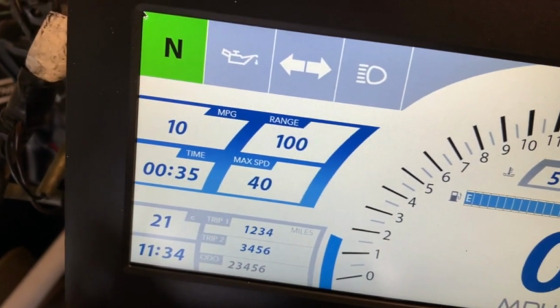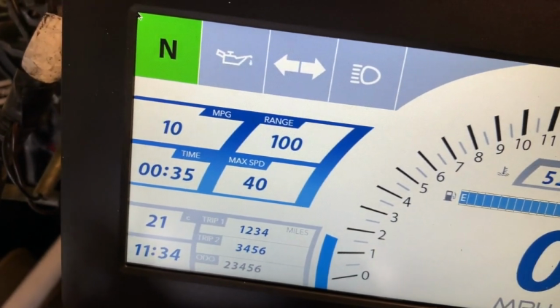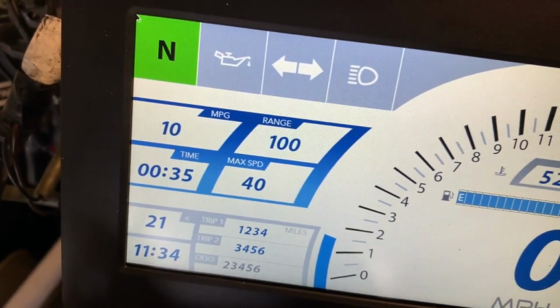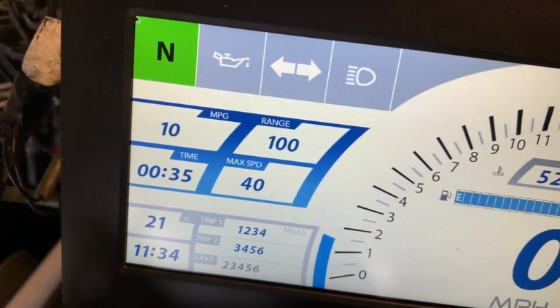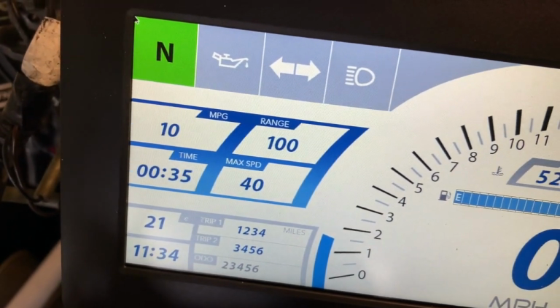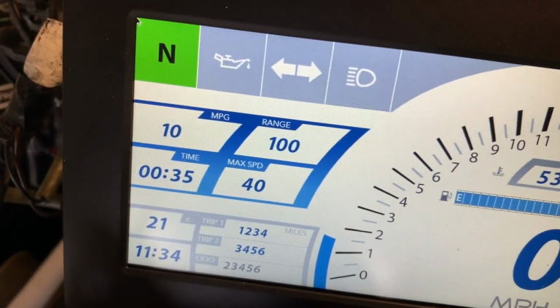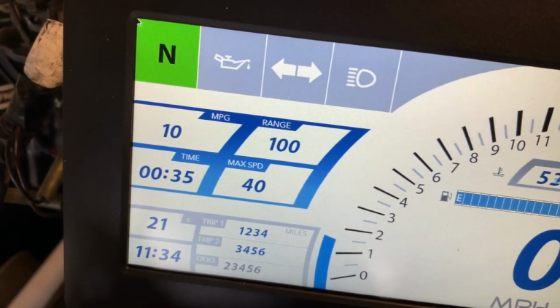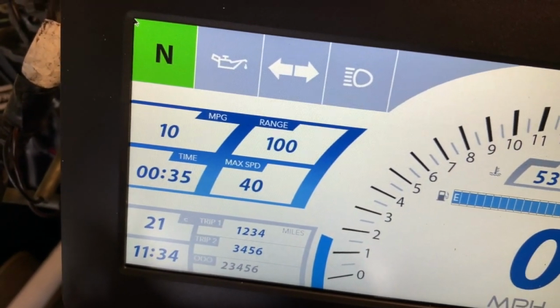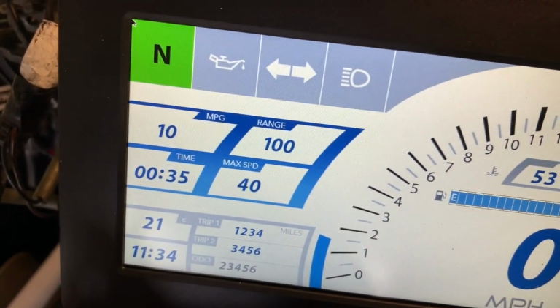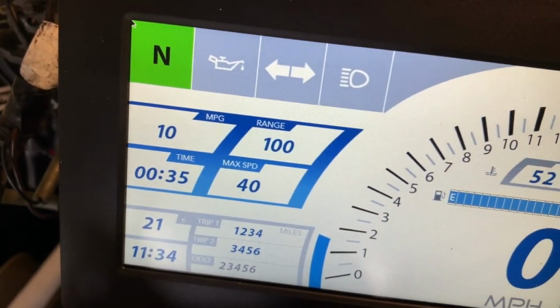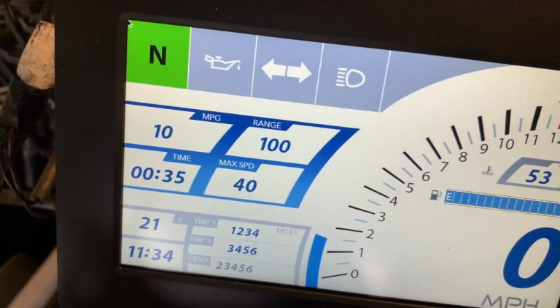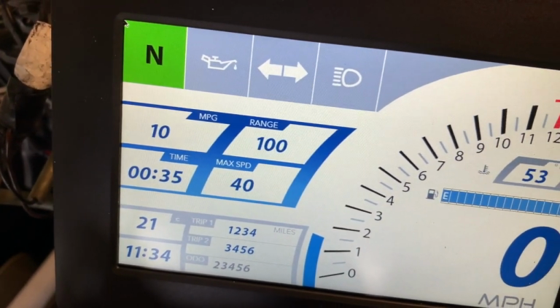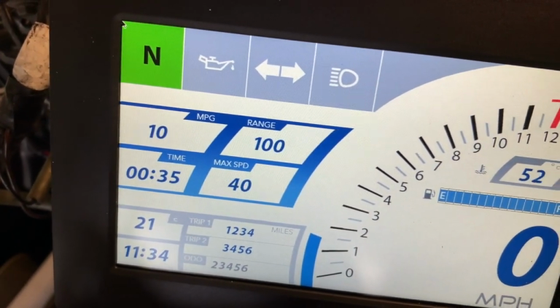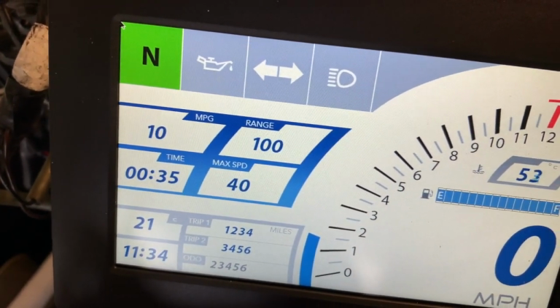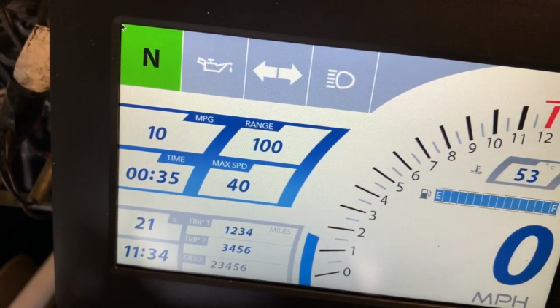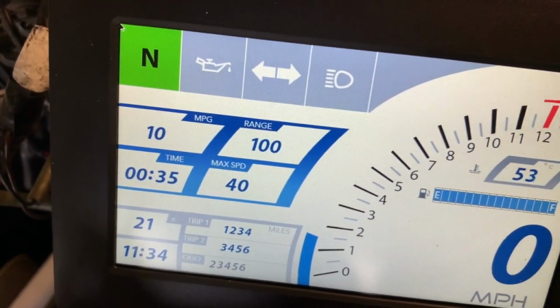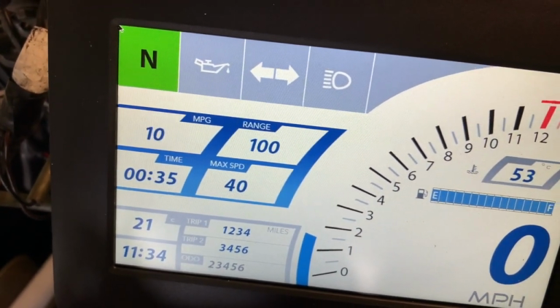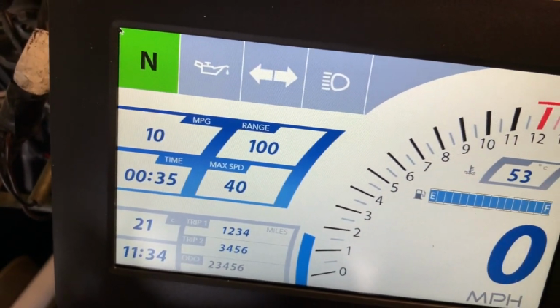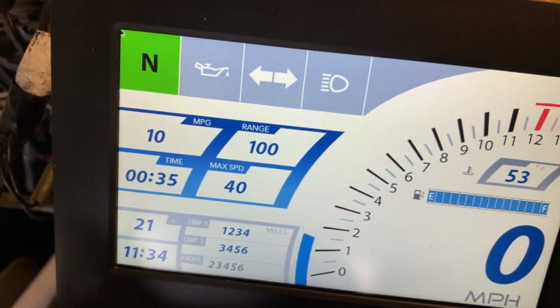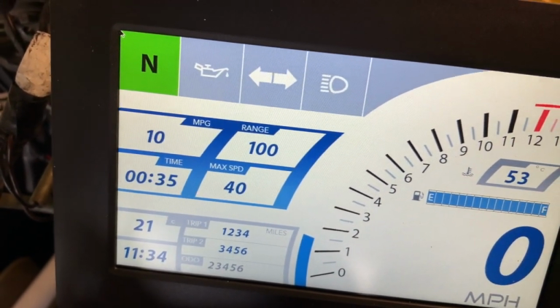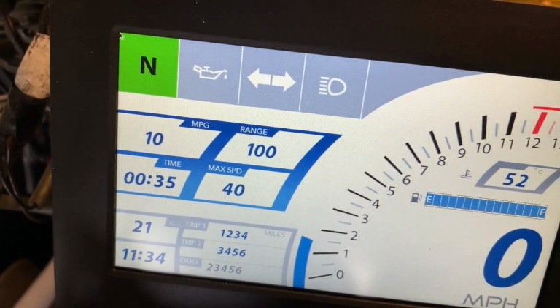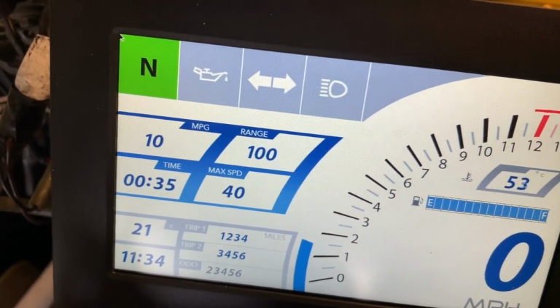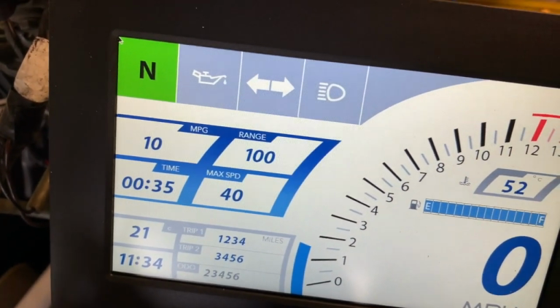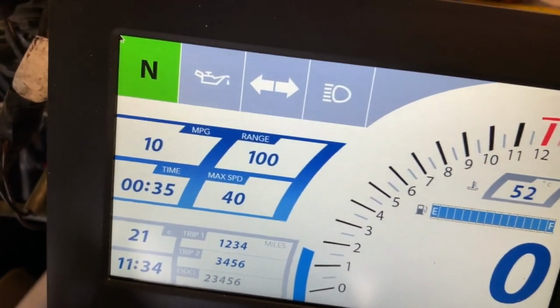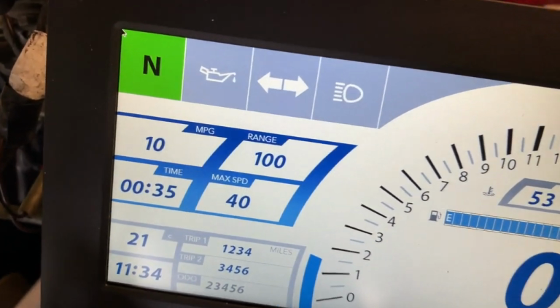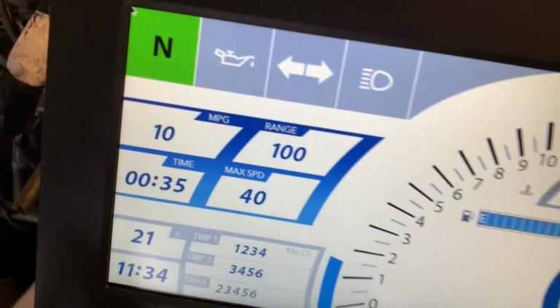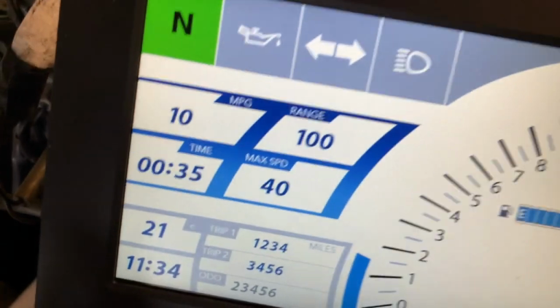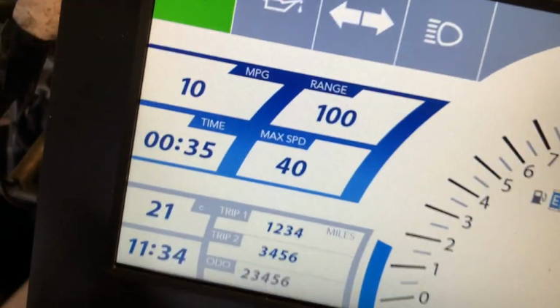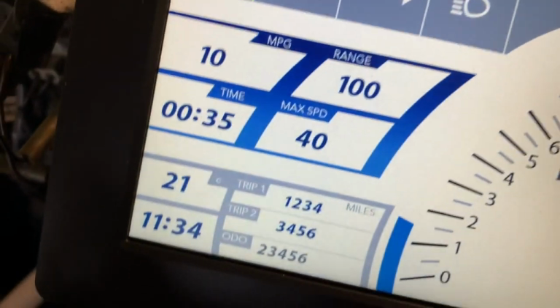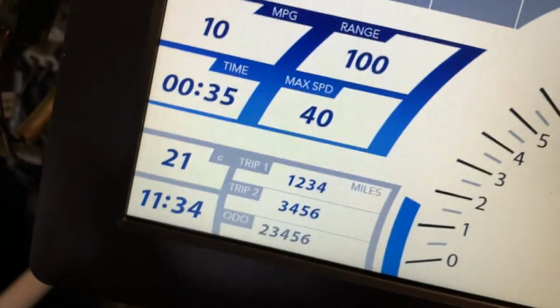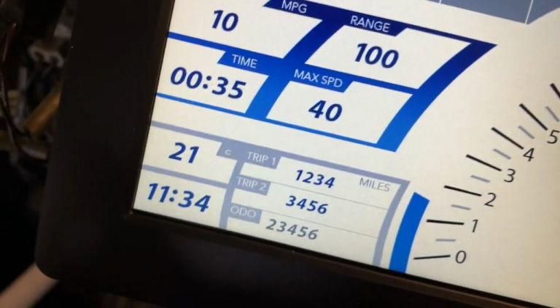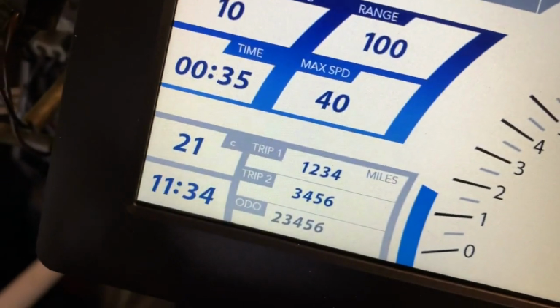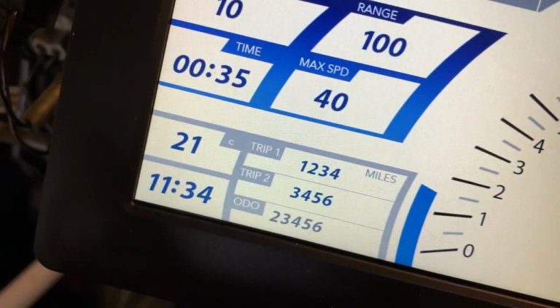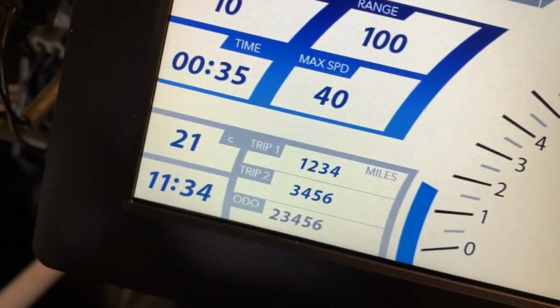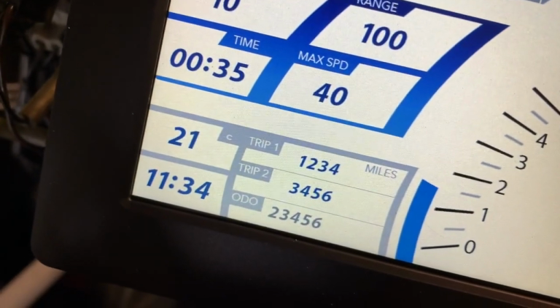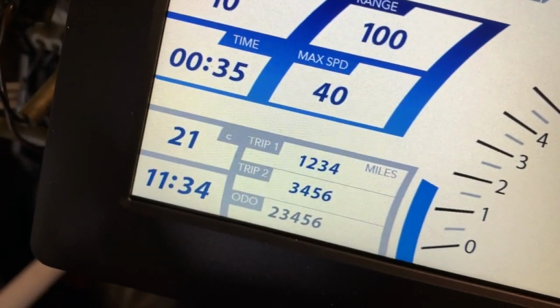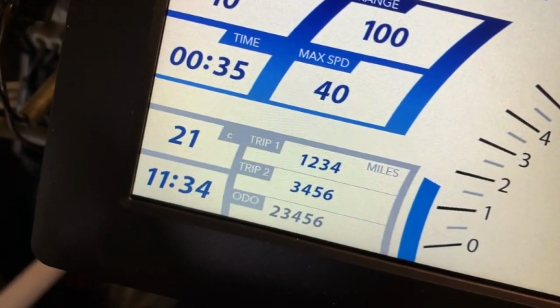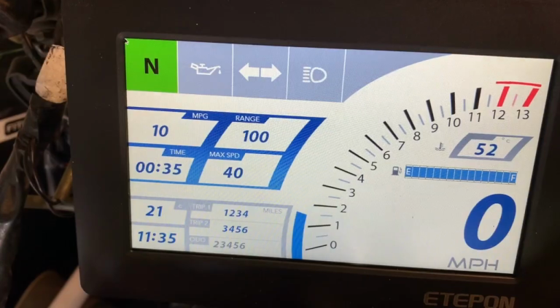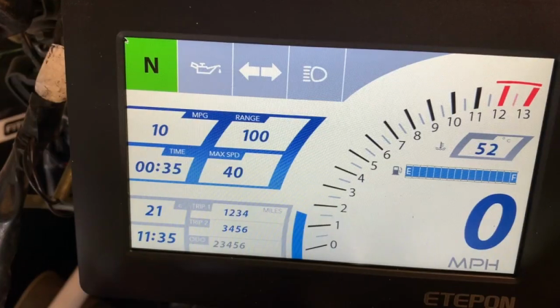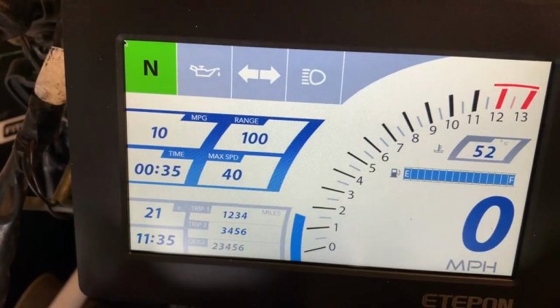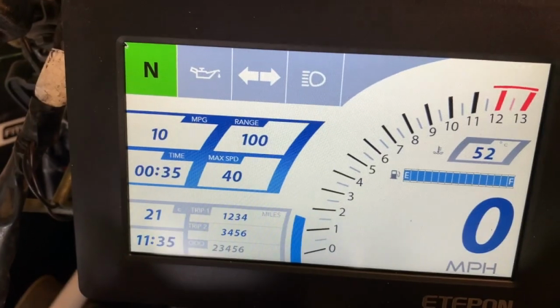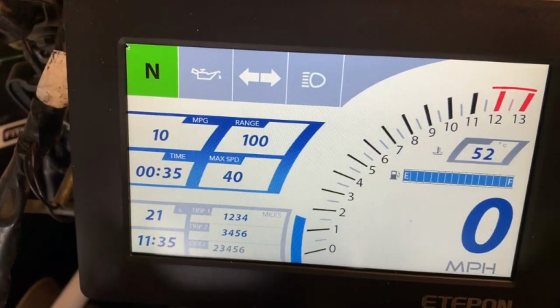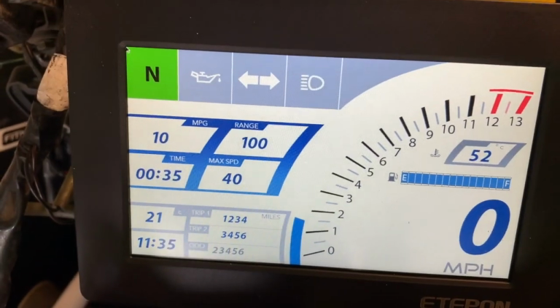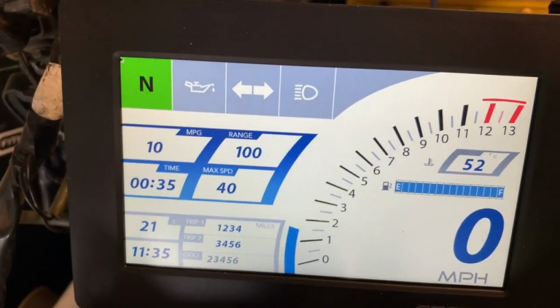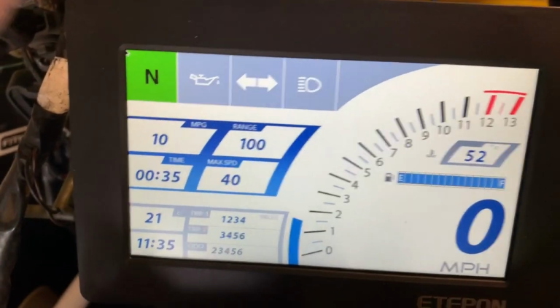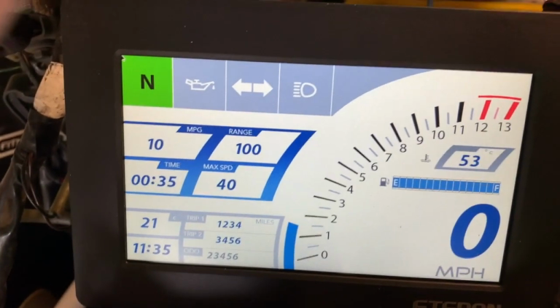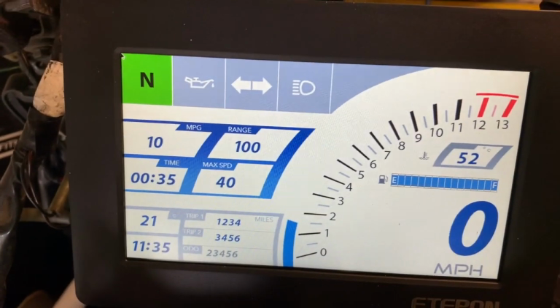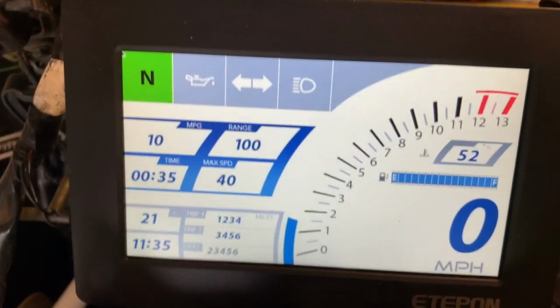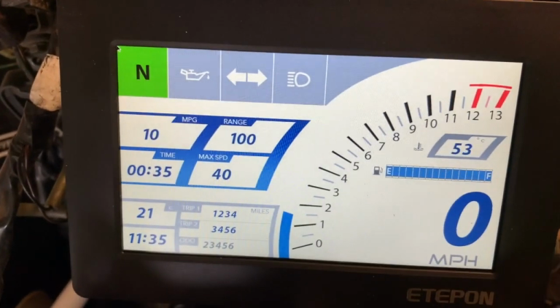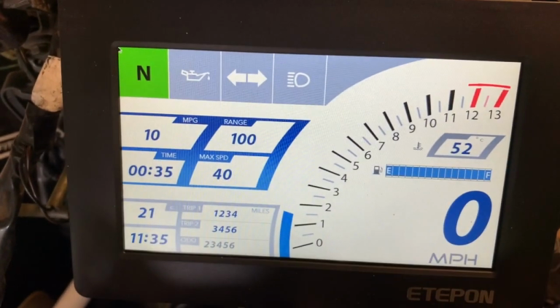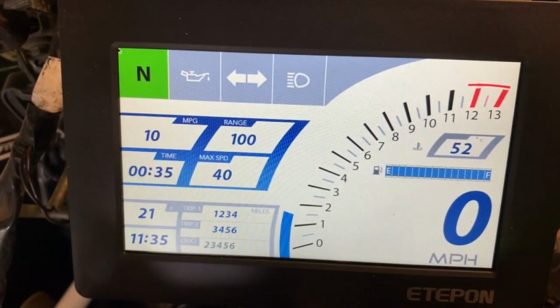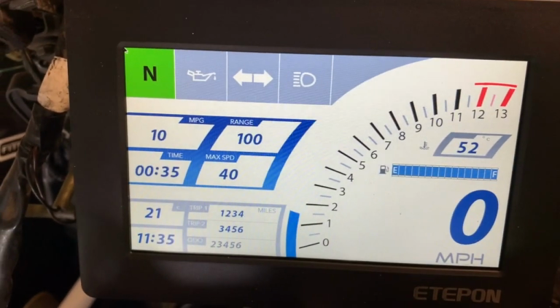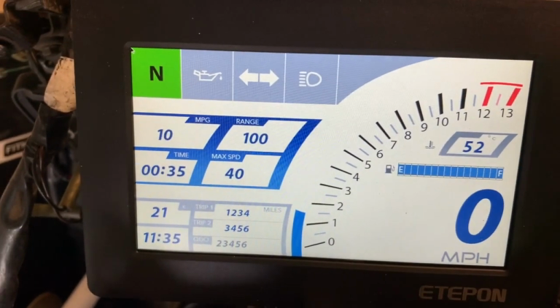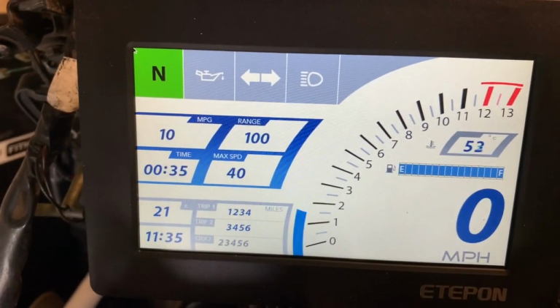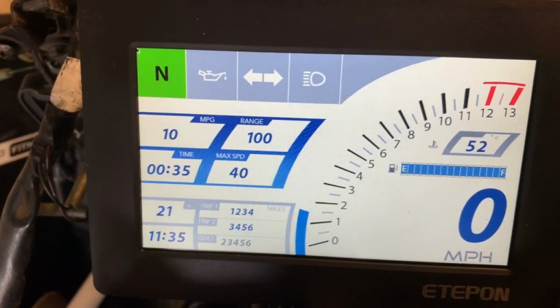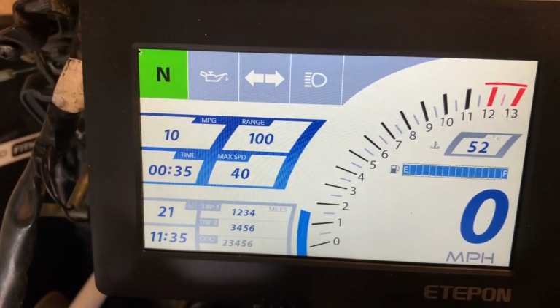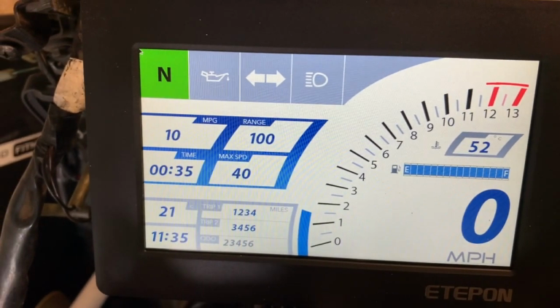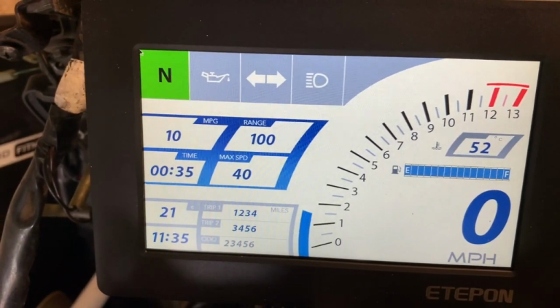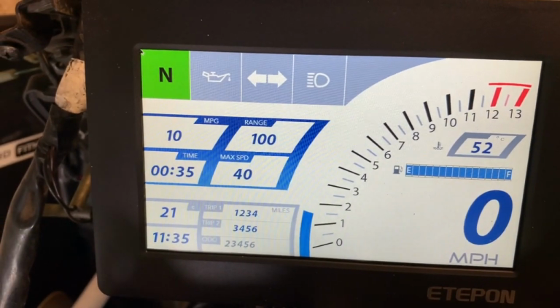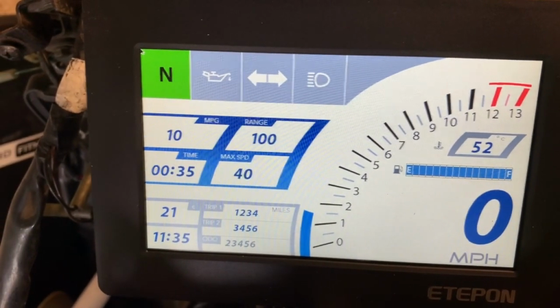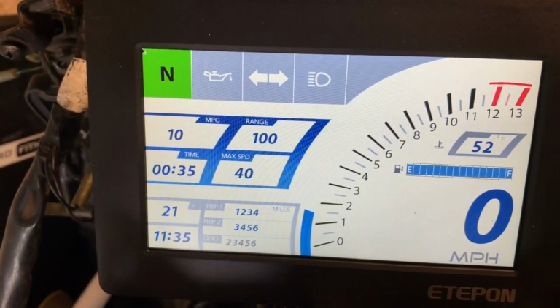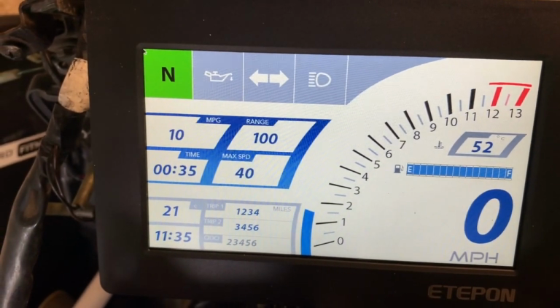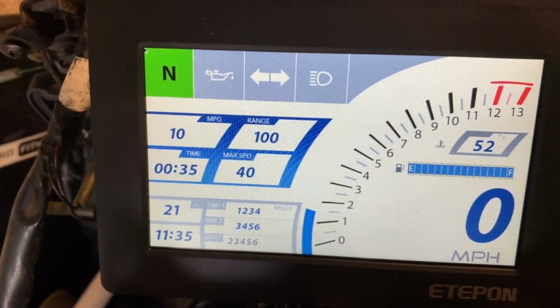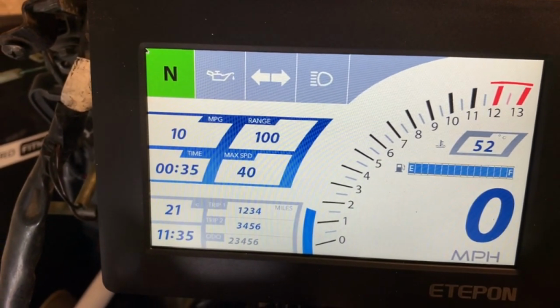You've got the rev counter, and also some other bits of information: miles per gallon, range, trip, time — got the actual time there. And if I start up the engine...